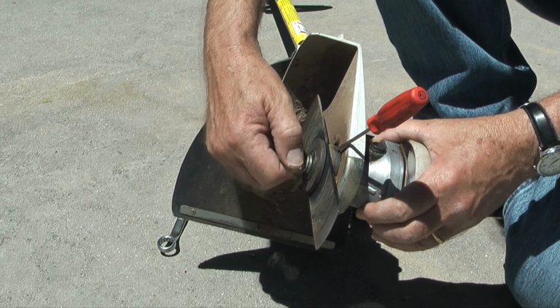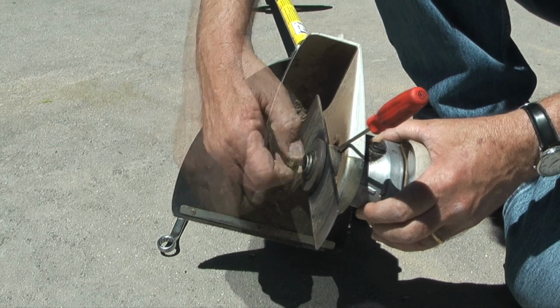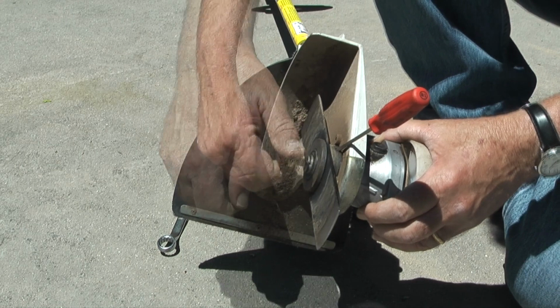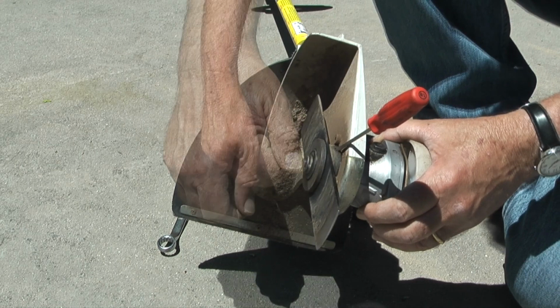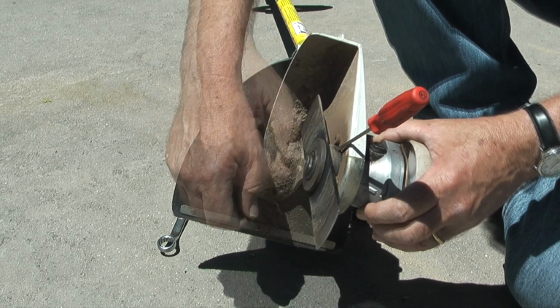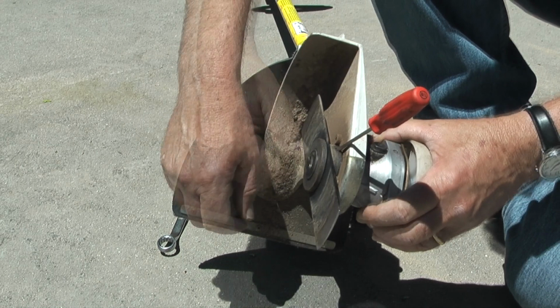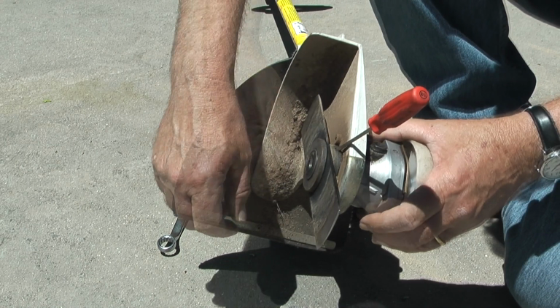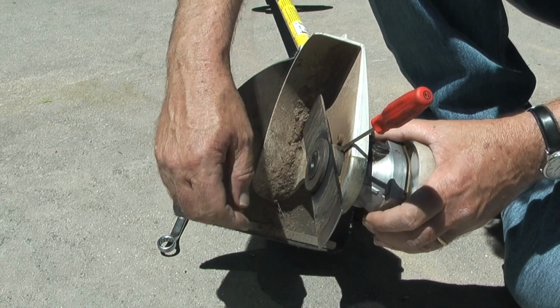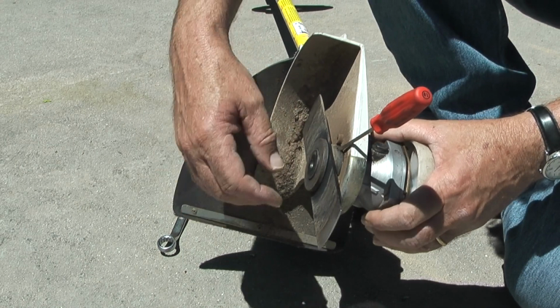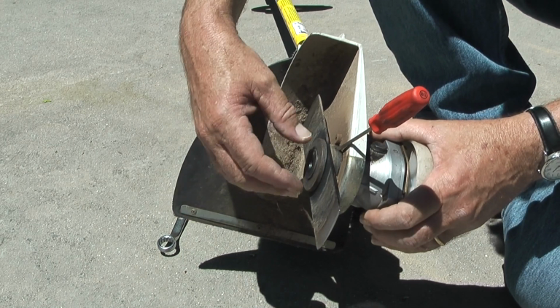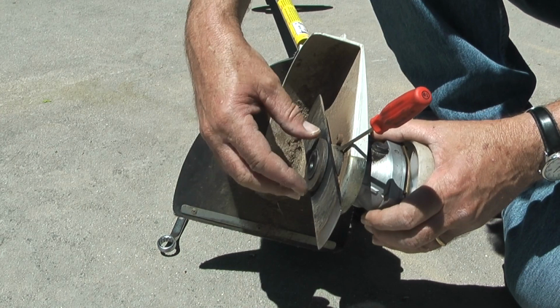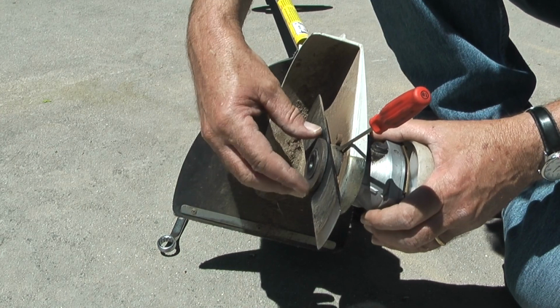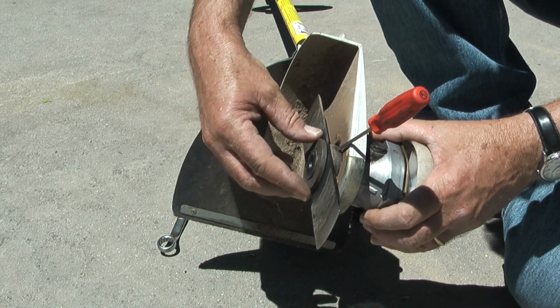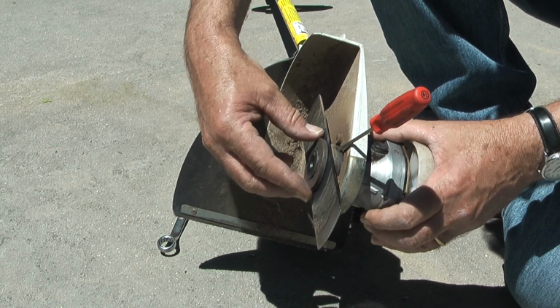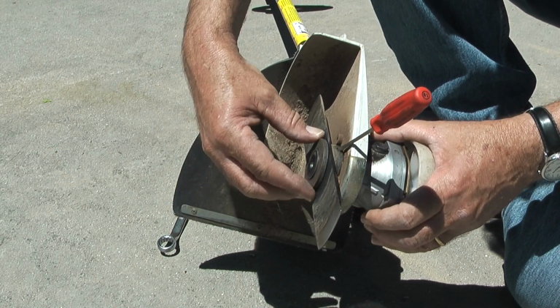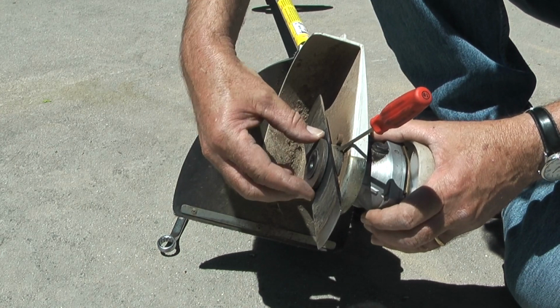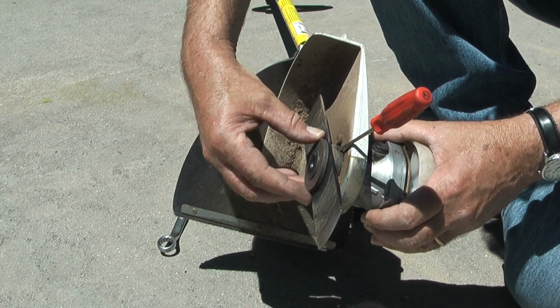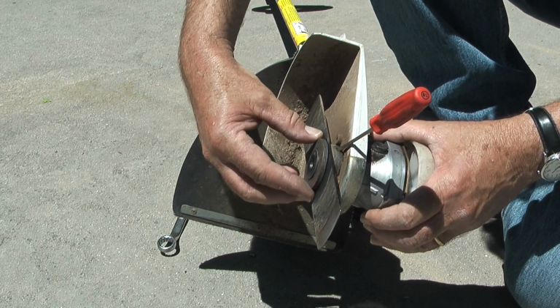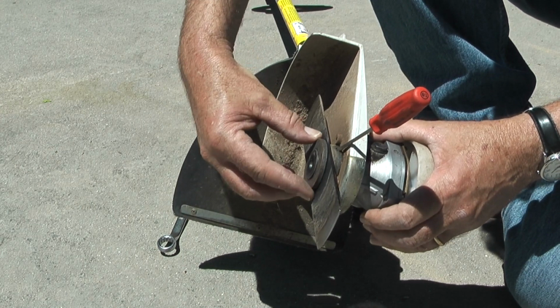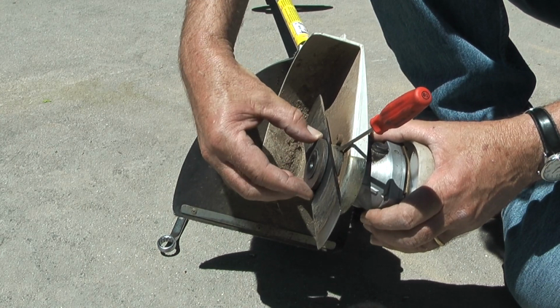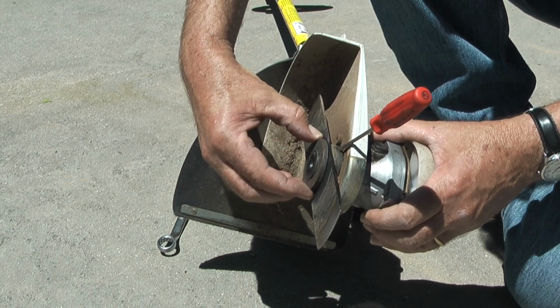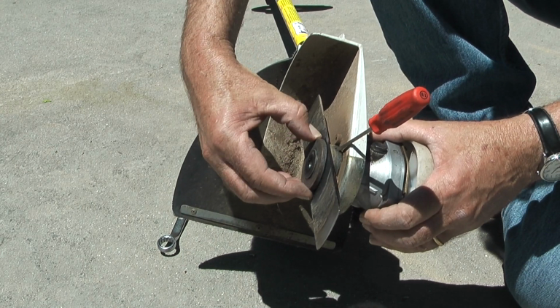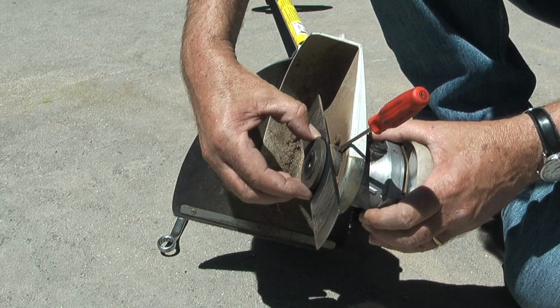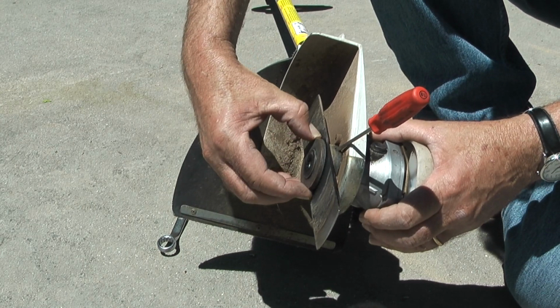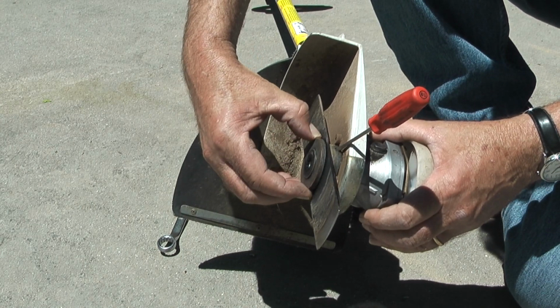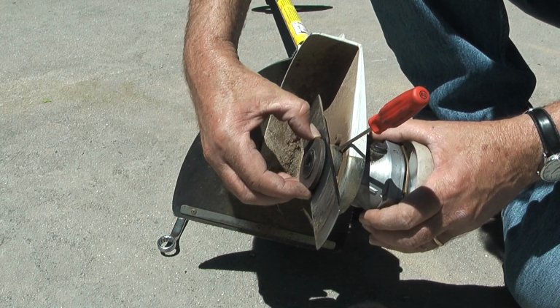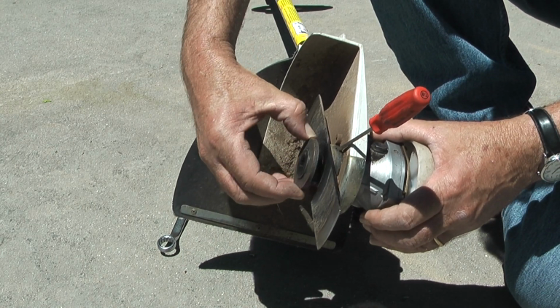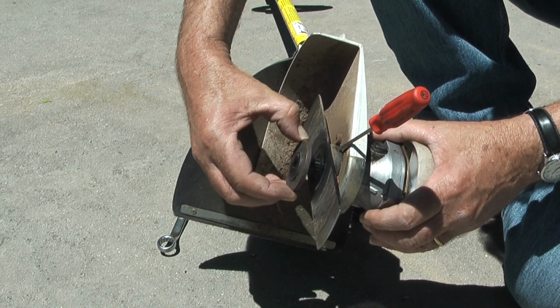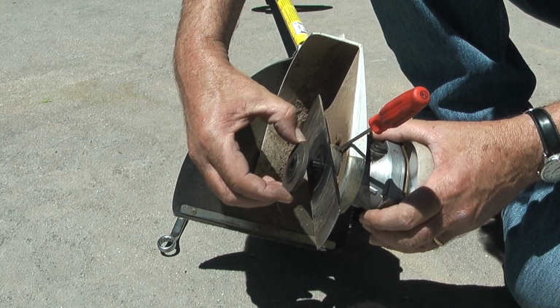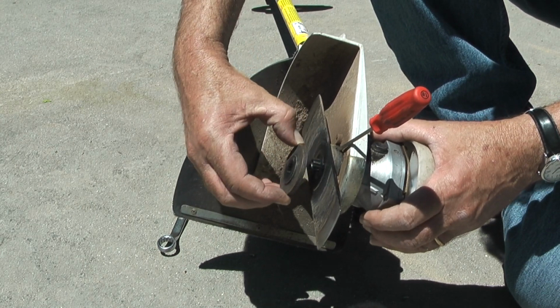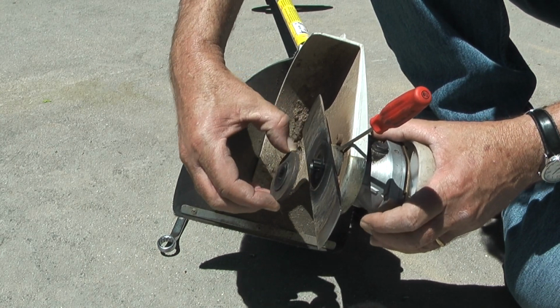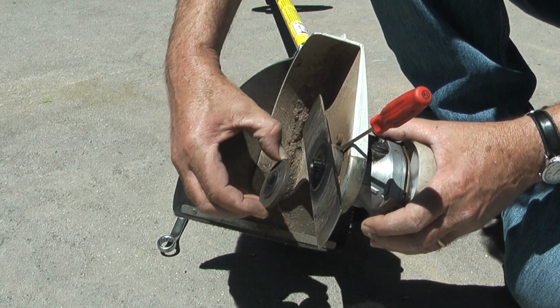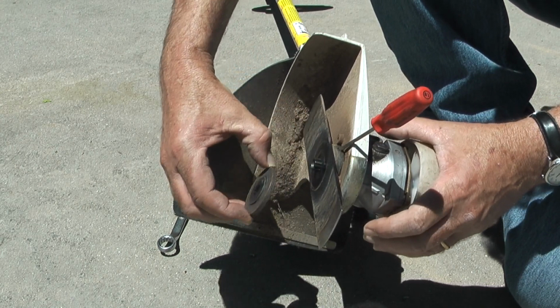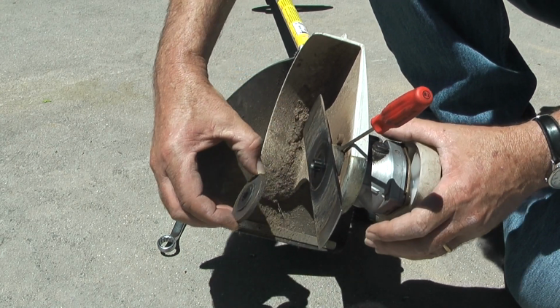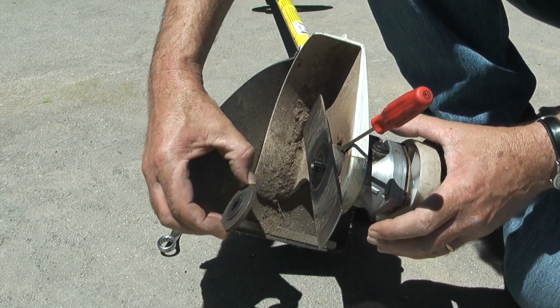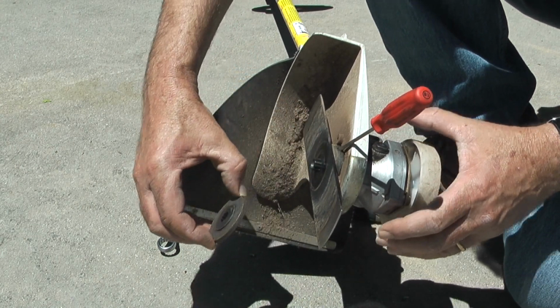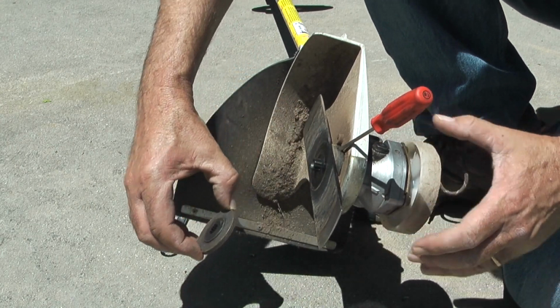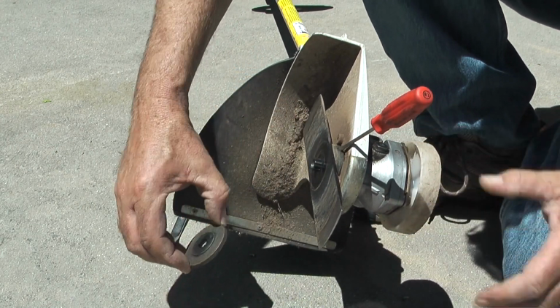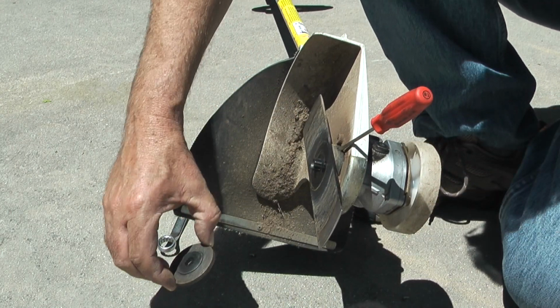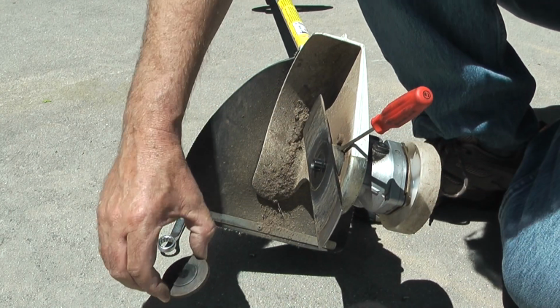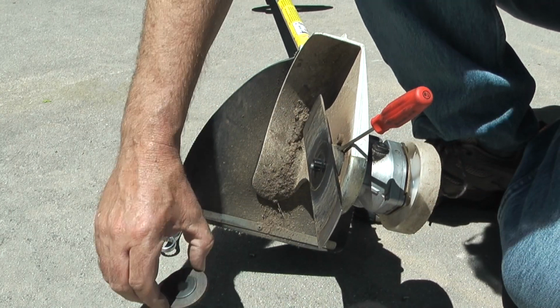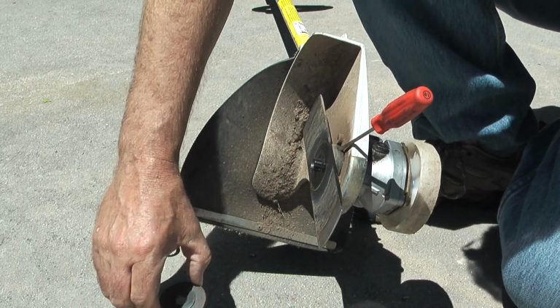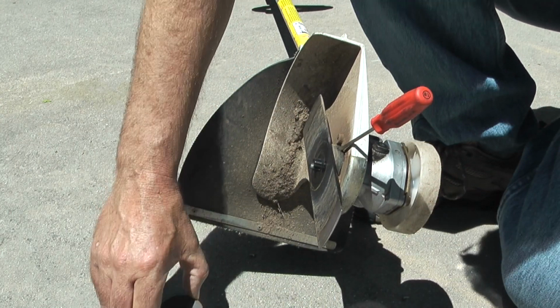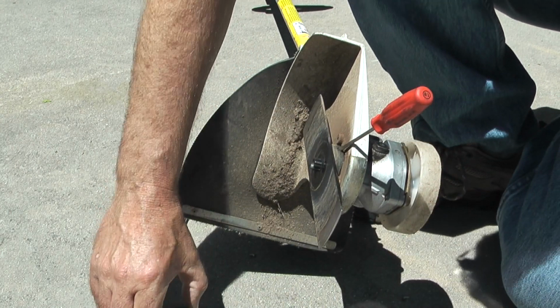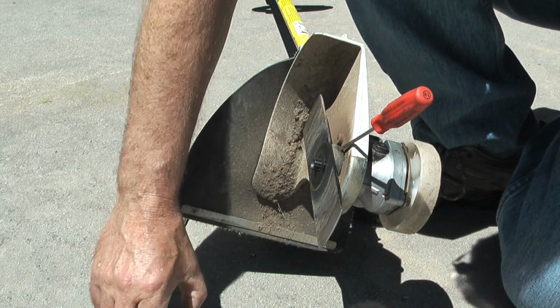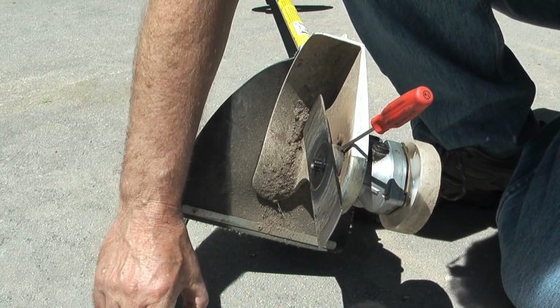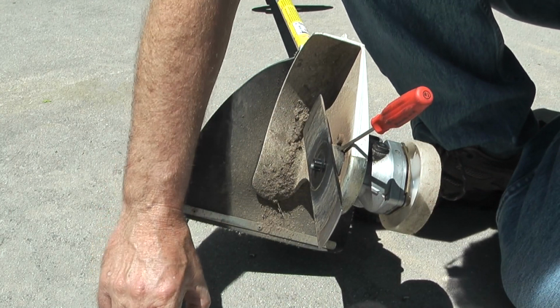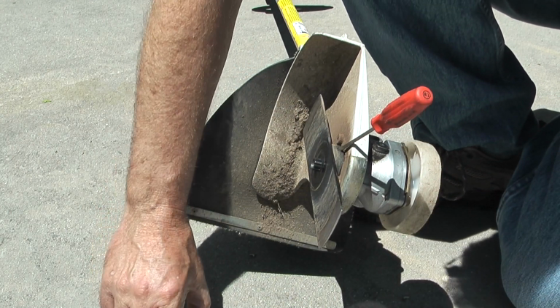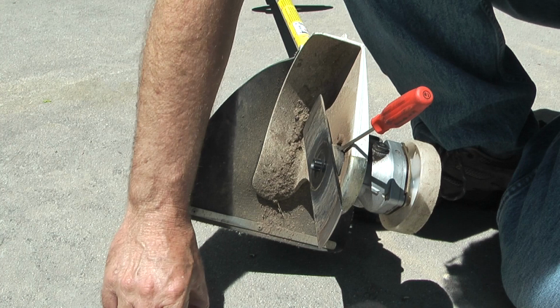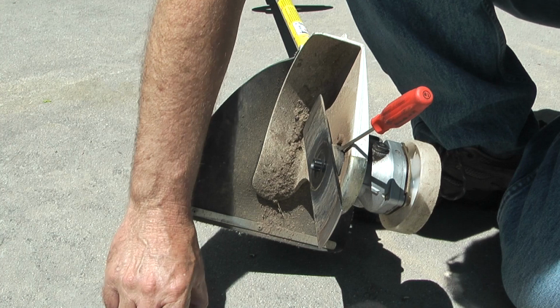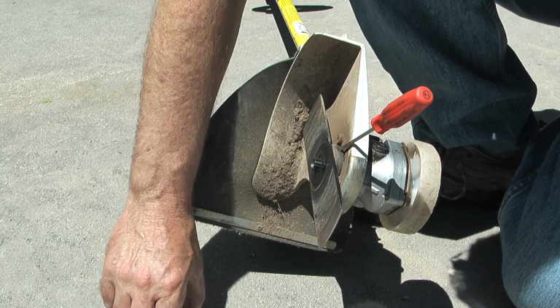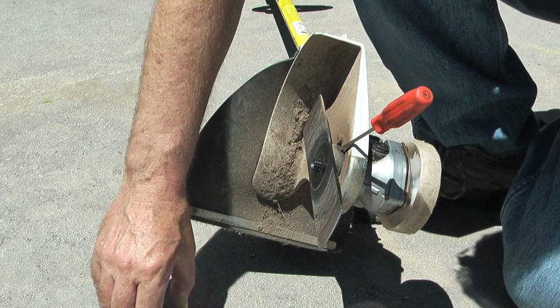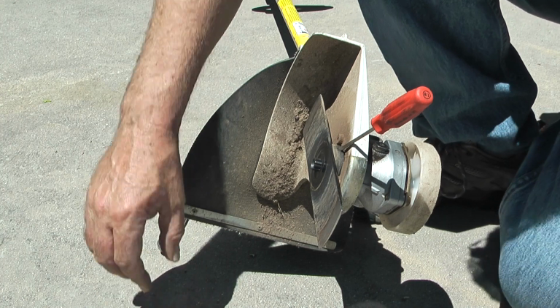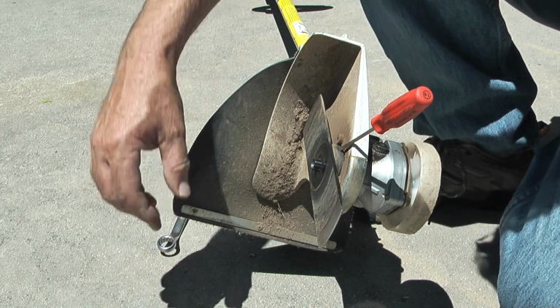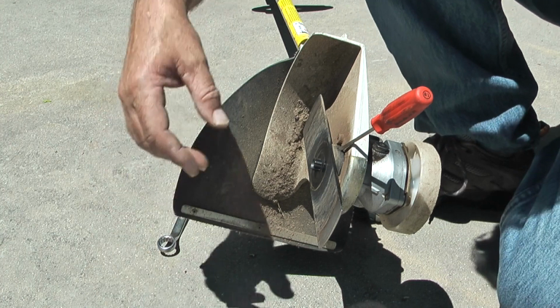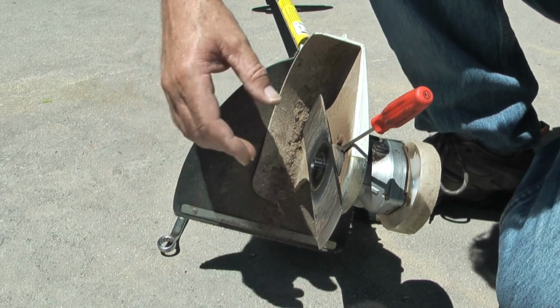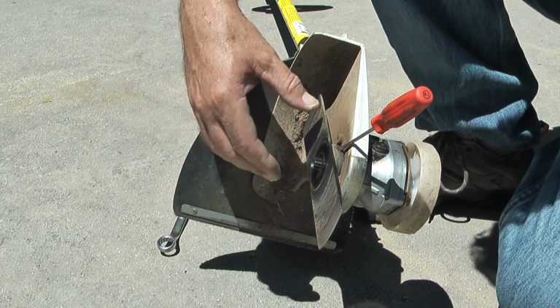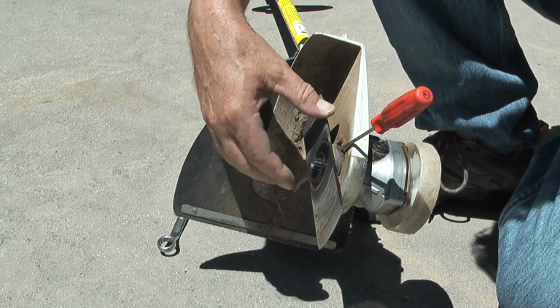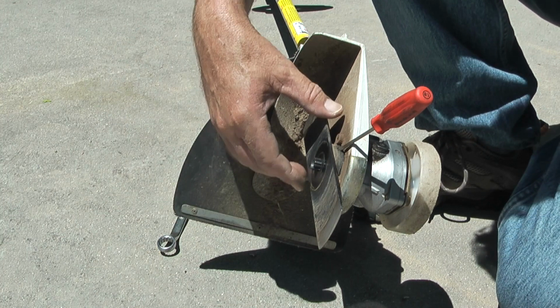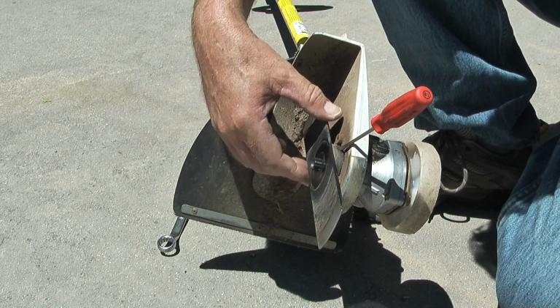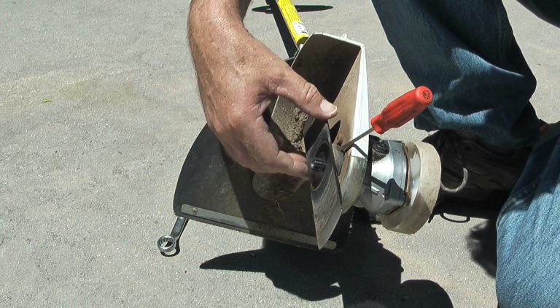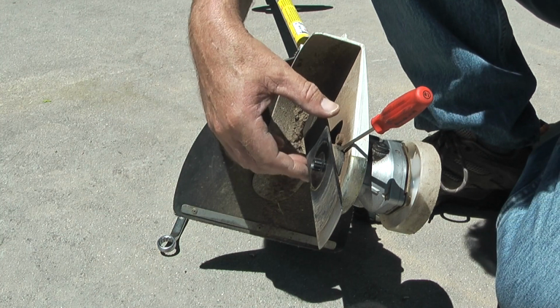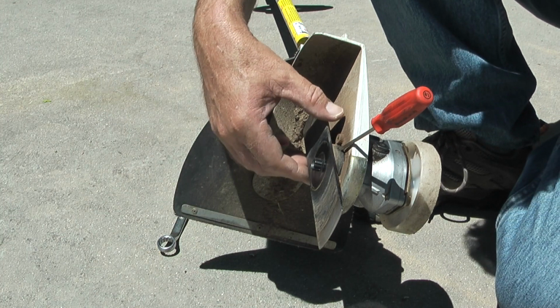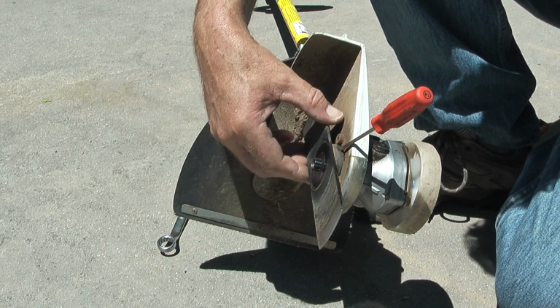Once the bolt is loose, I'll remove it, the lock washer, the flat washer, and the thrust washer.